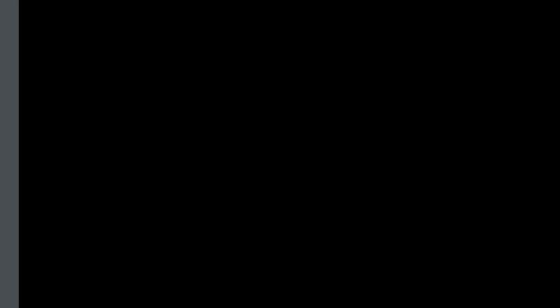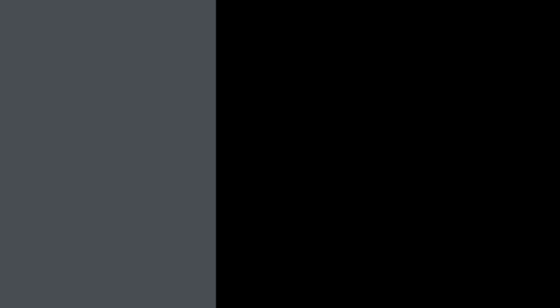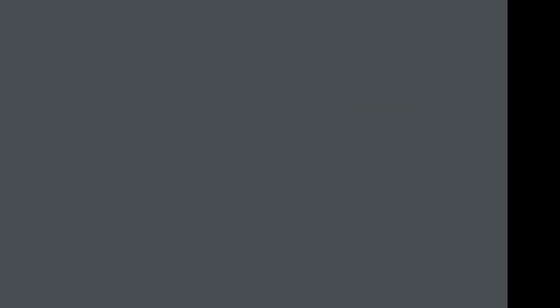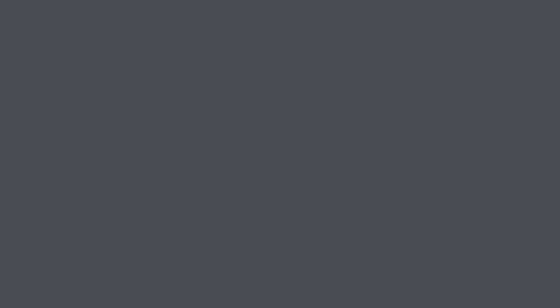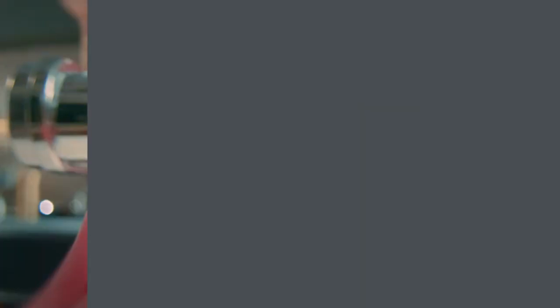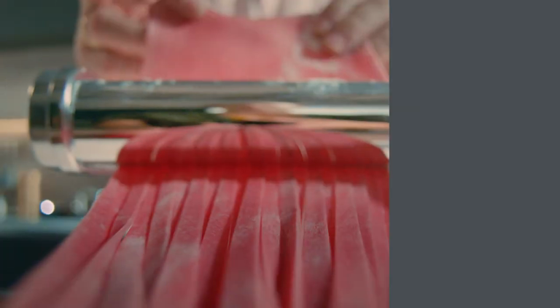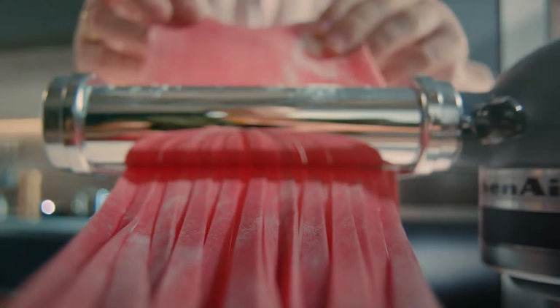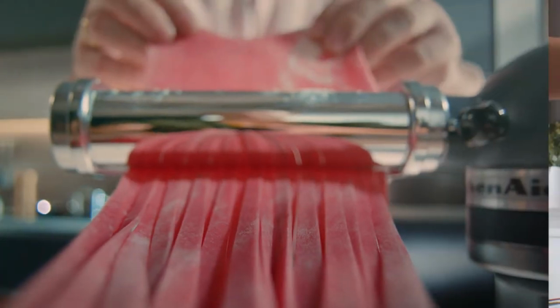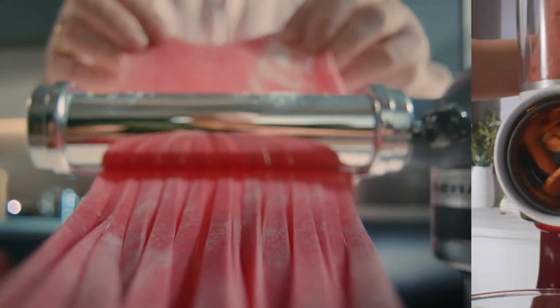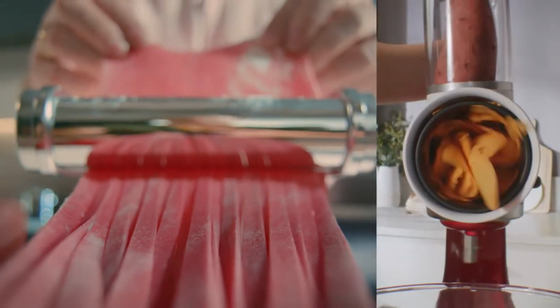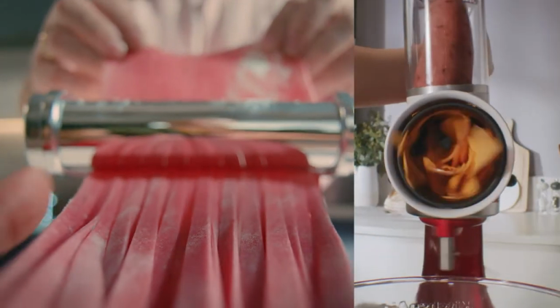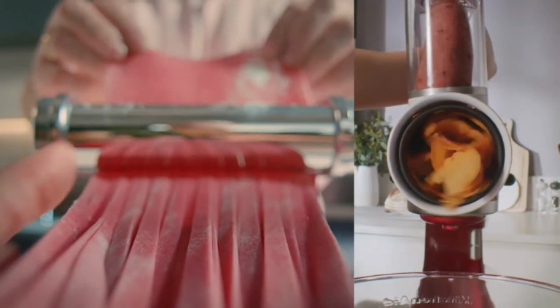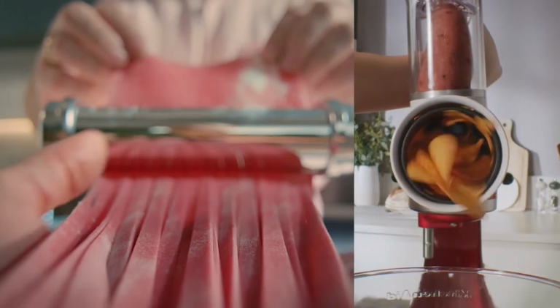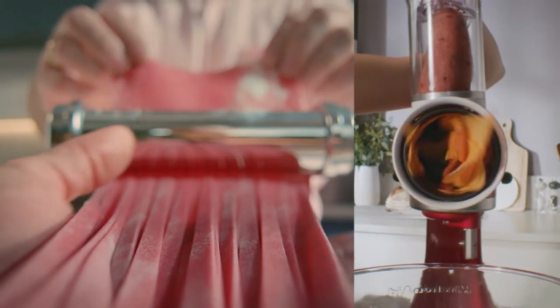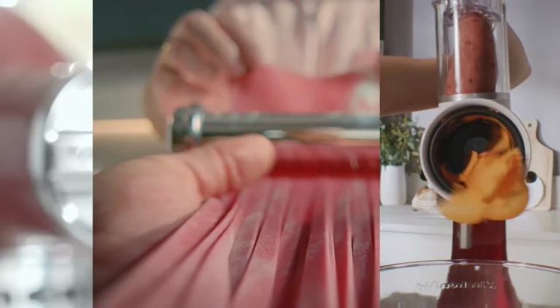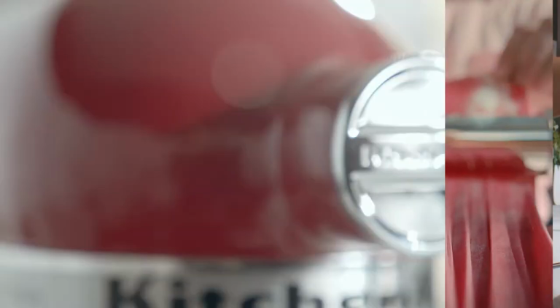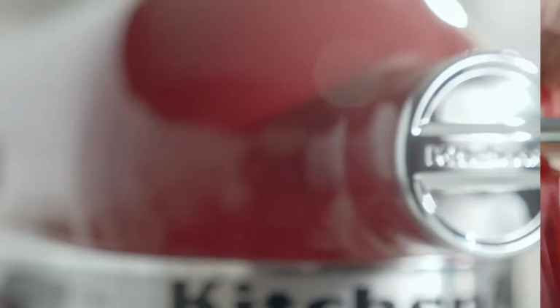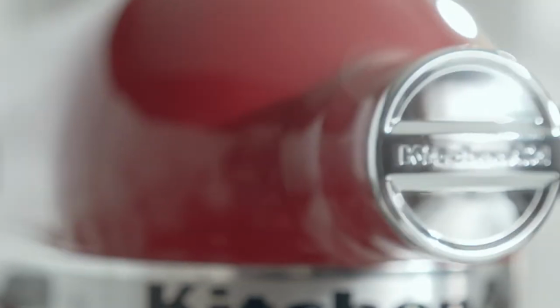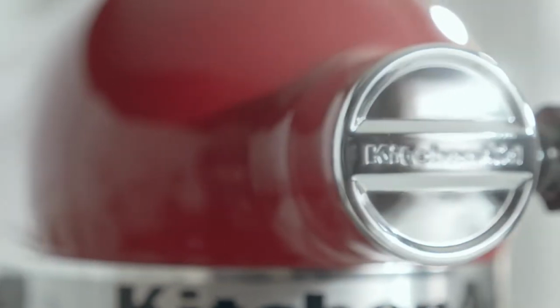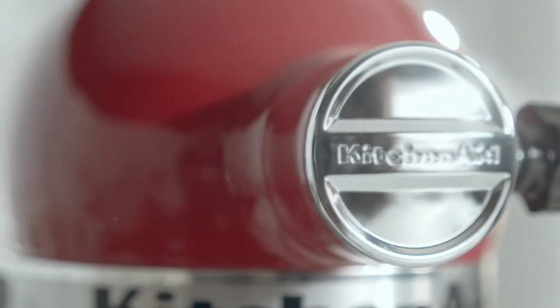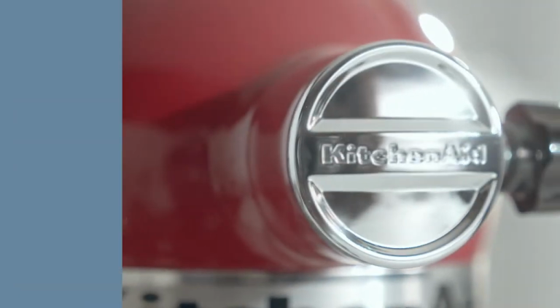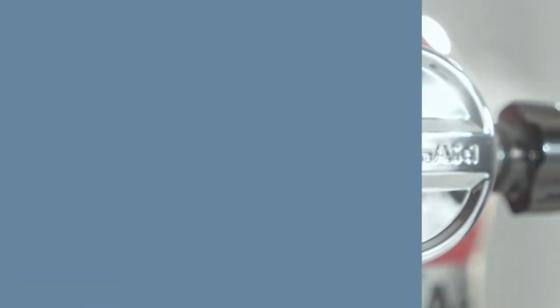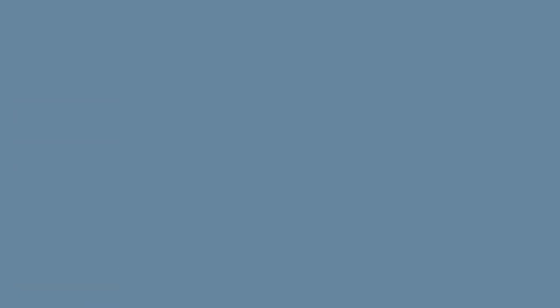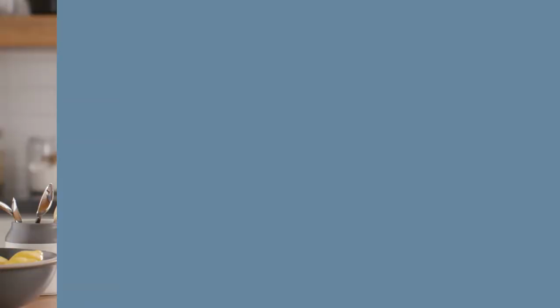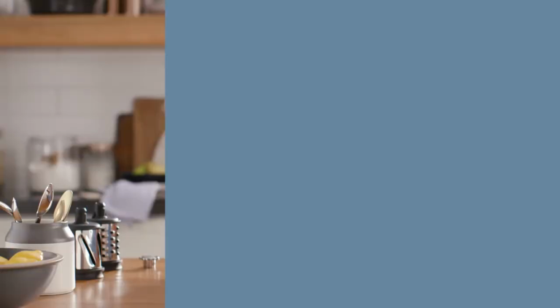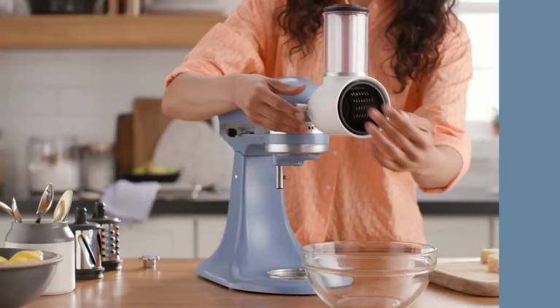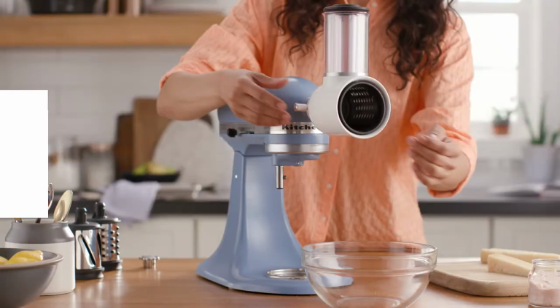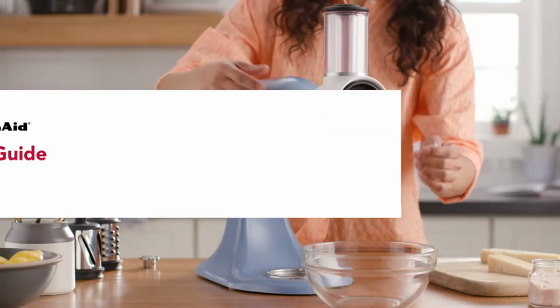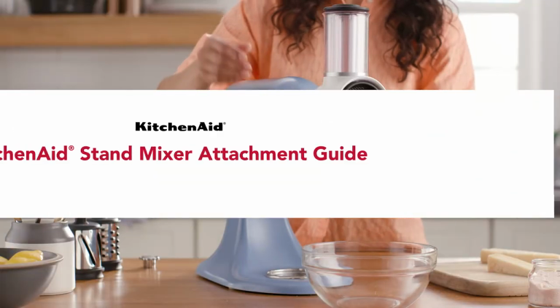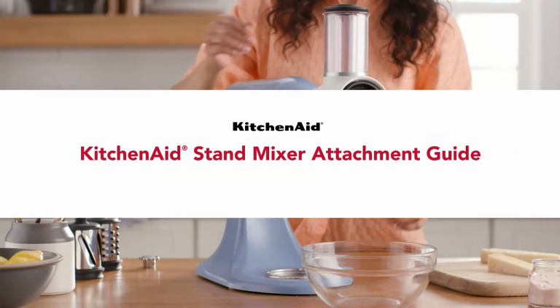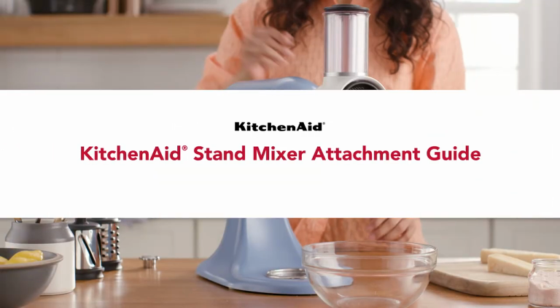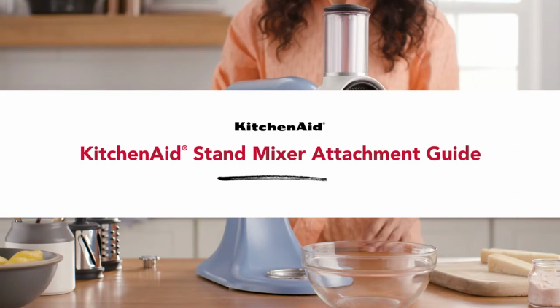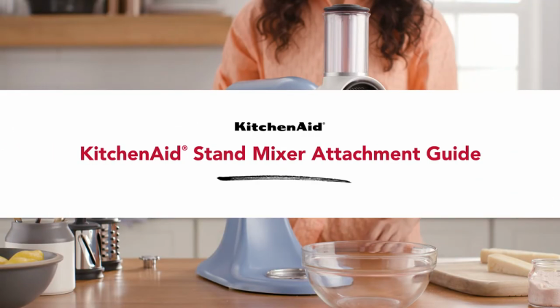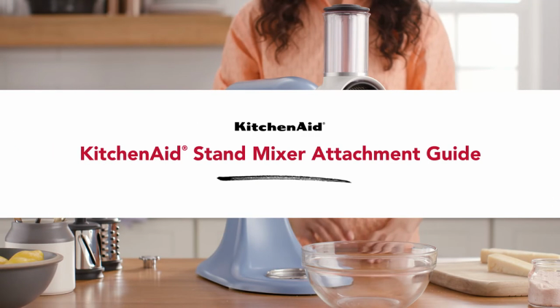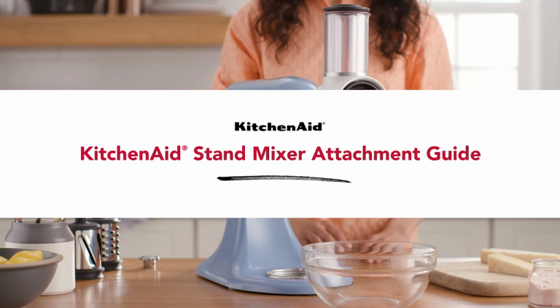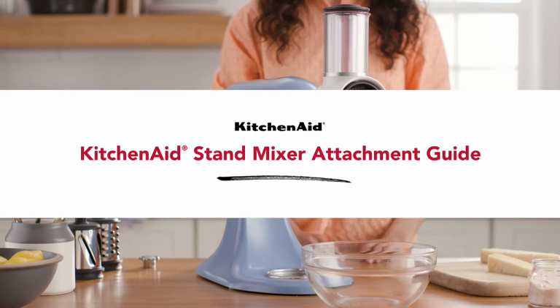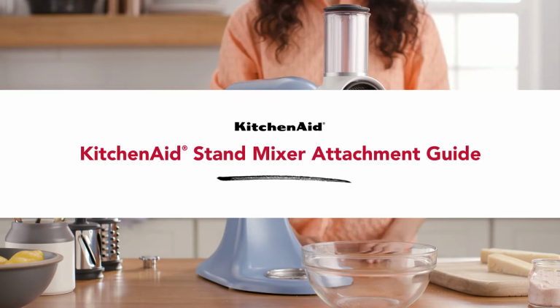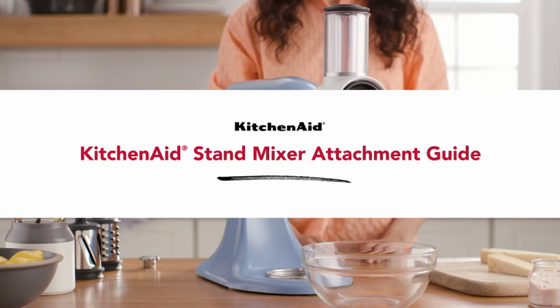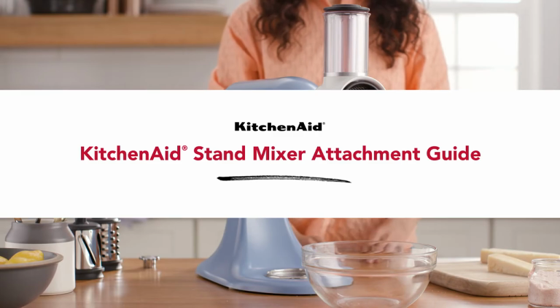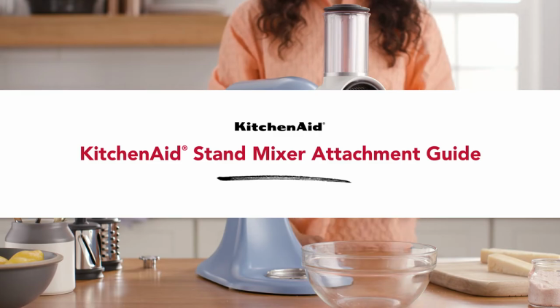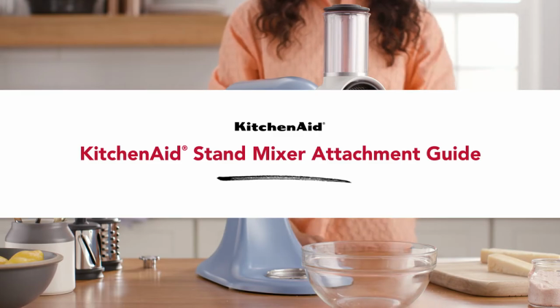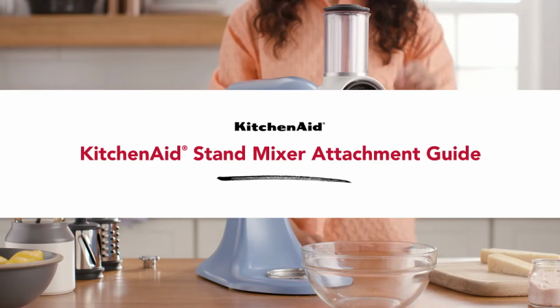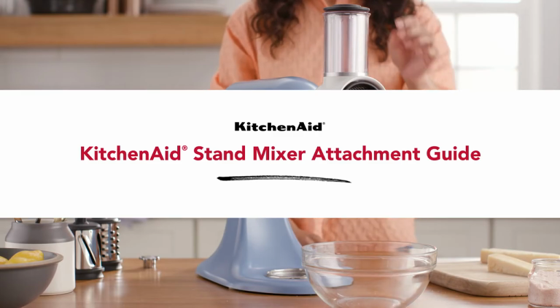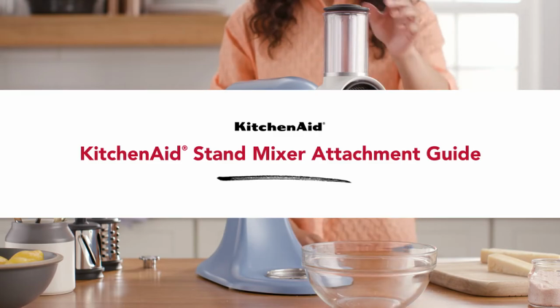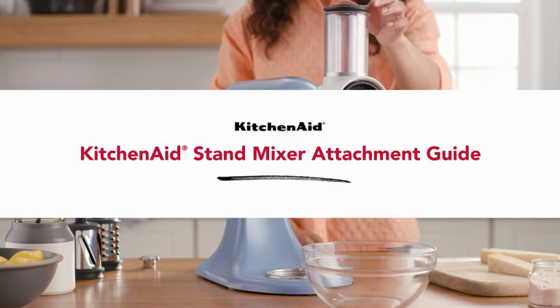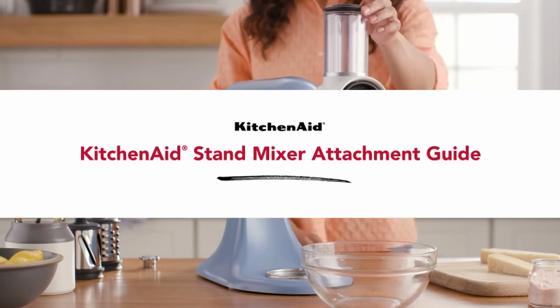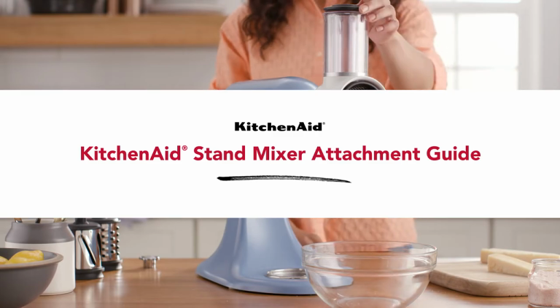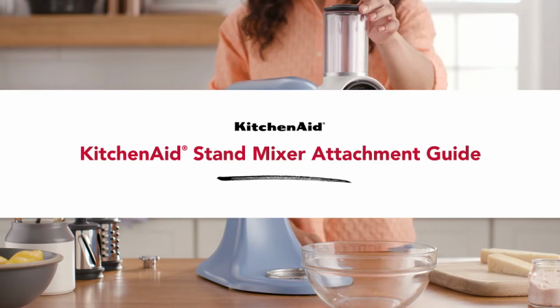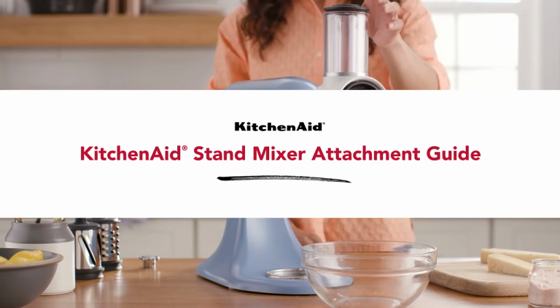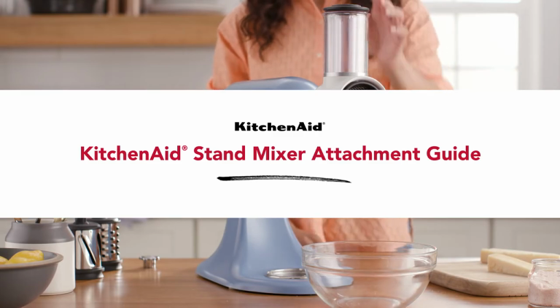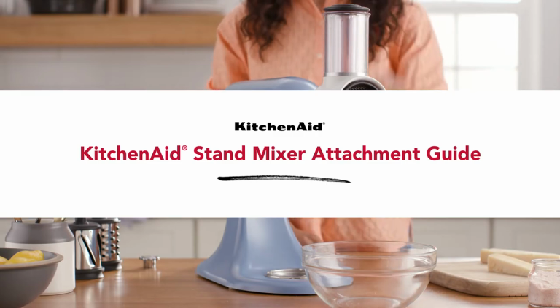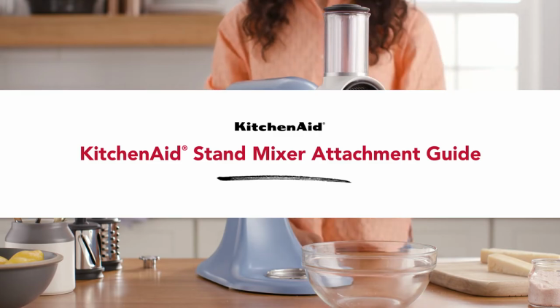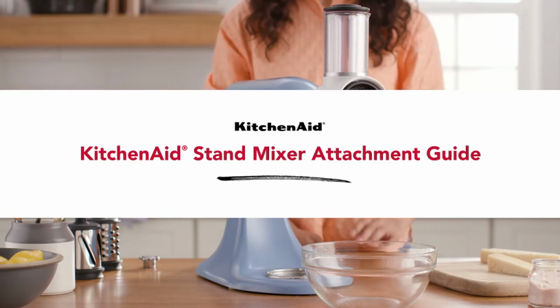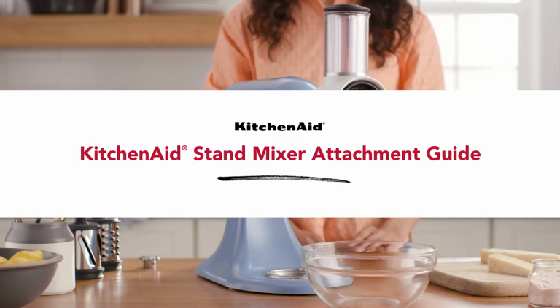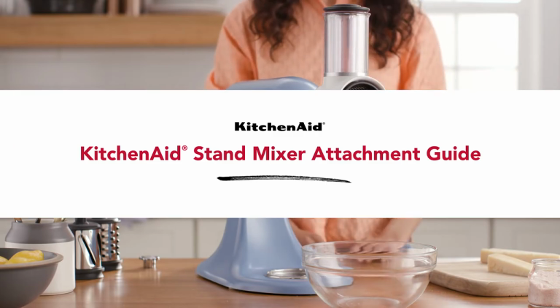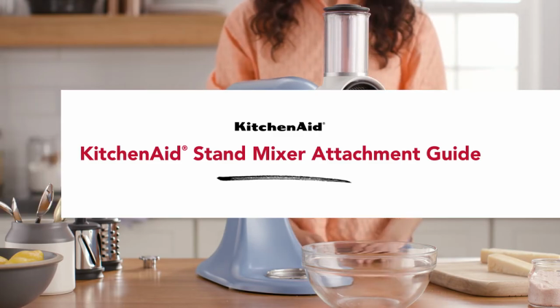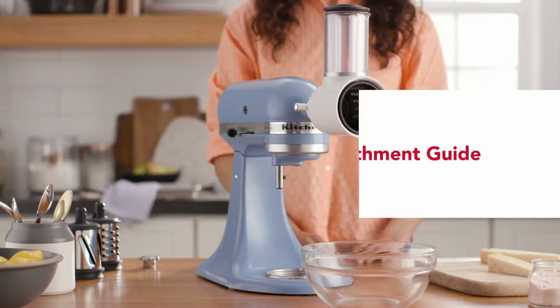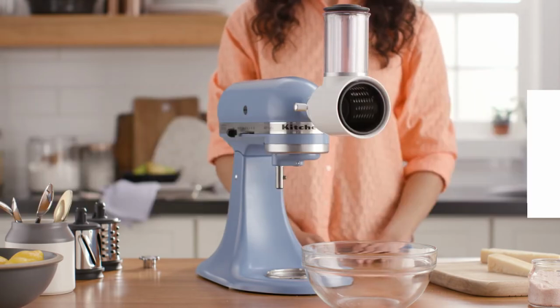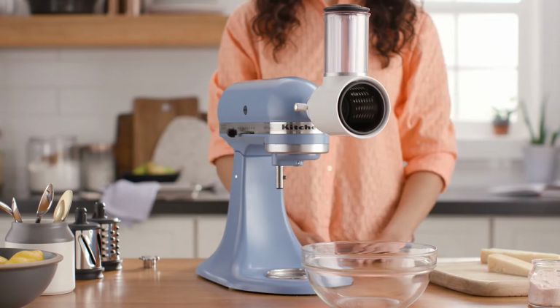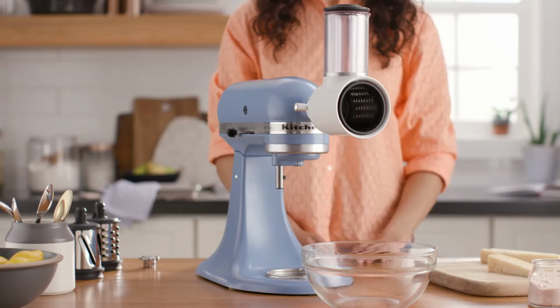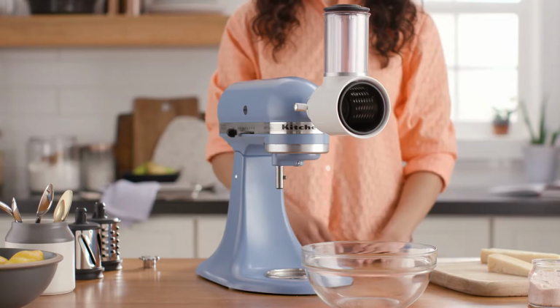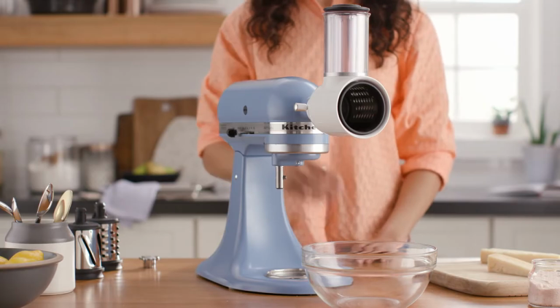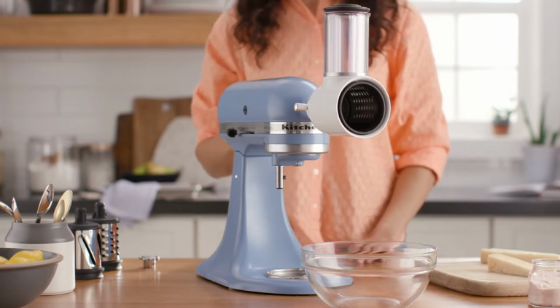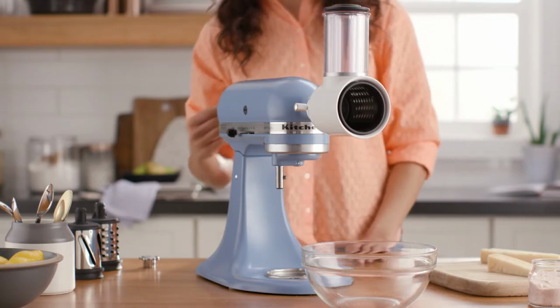Transform your KitchenAid stand mixer into the culinary center of your kitchen with one of over 10 inspiring stand mixer attachments.